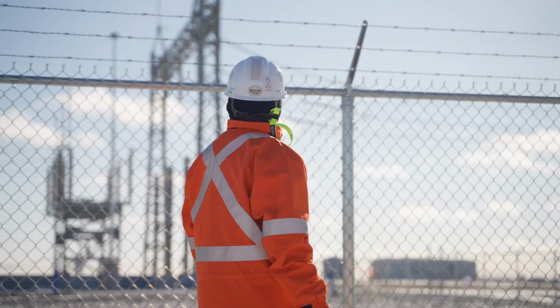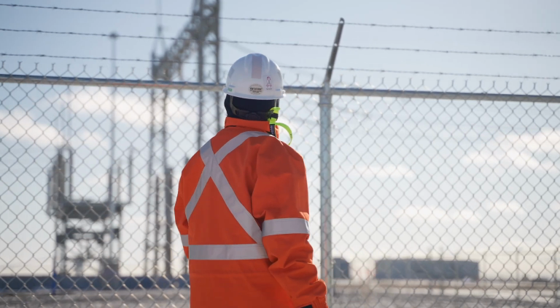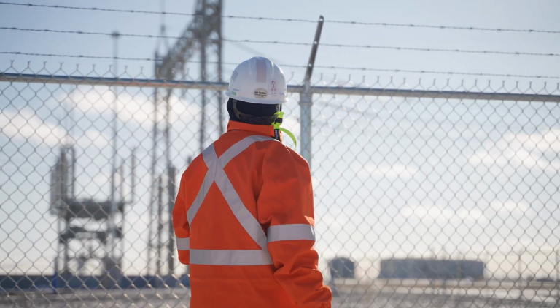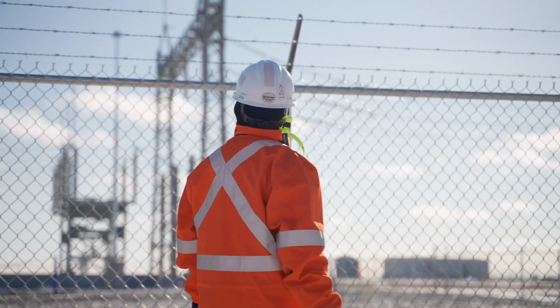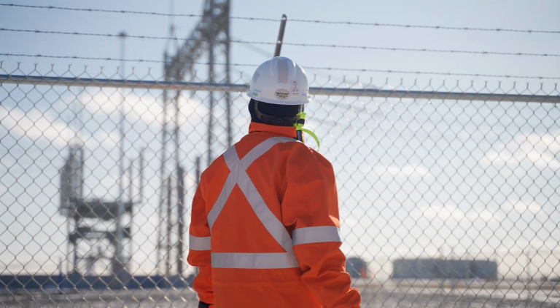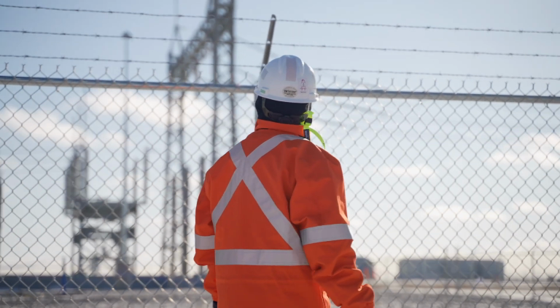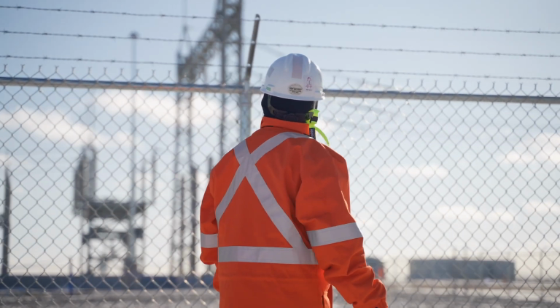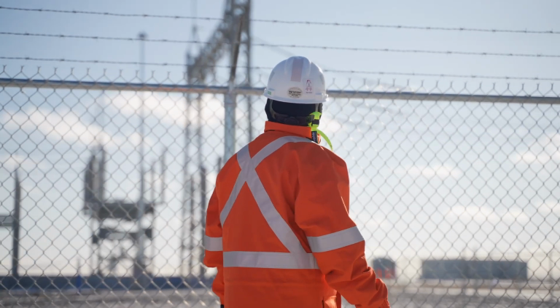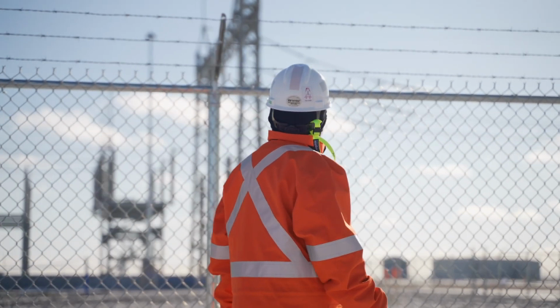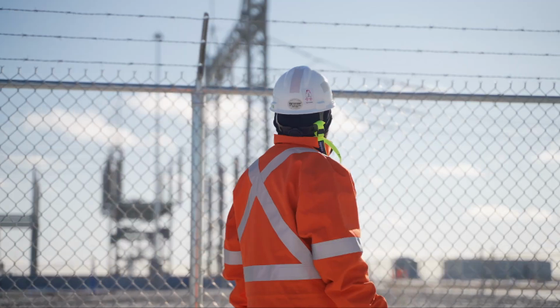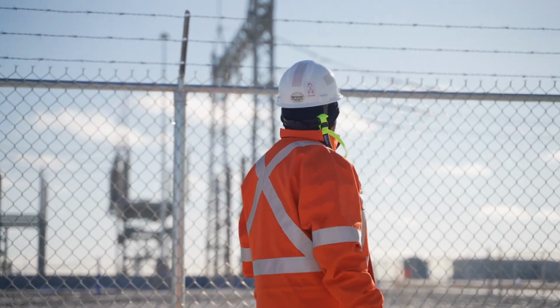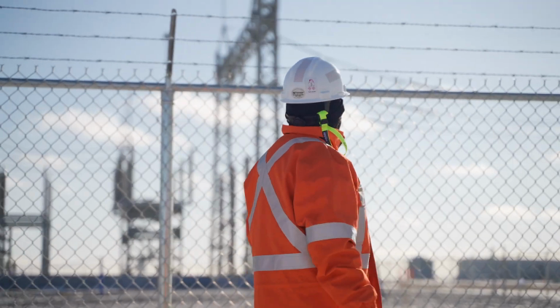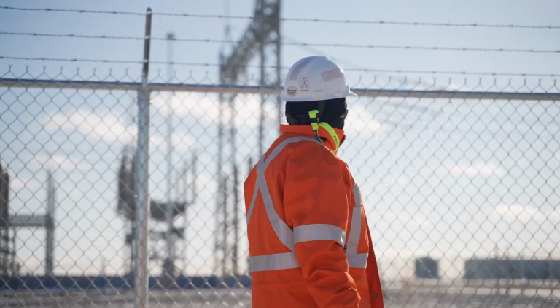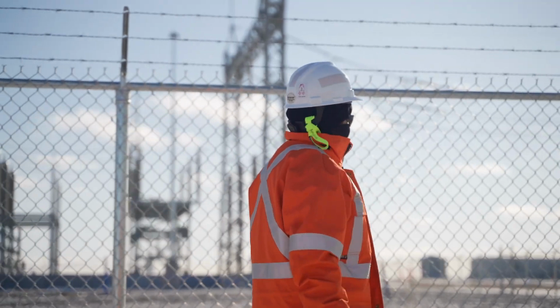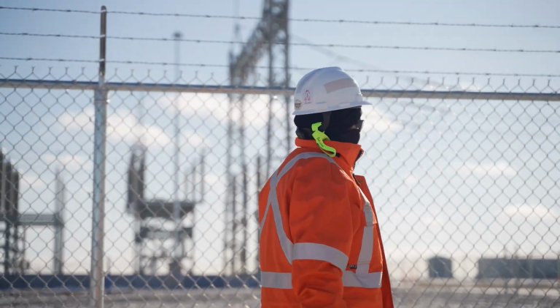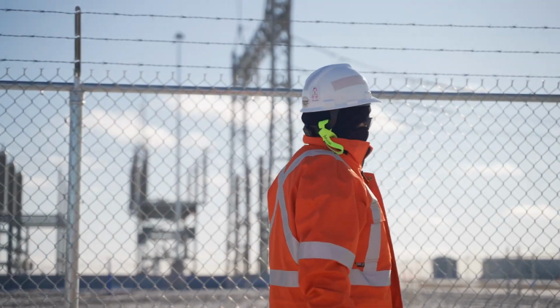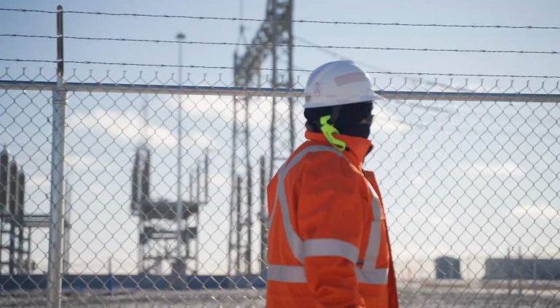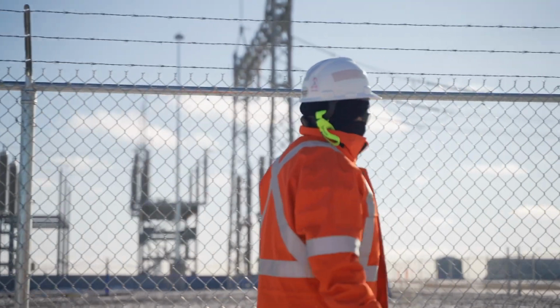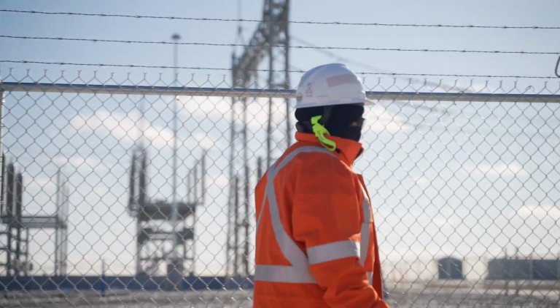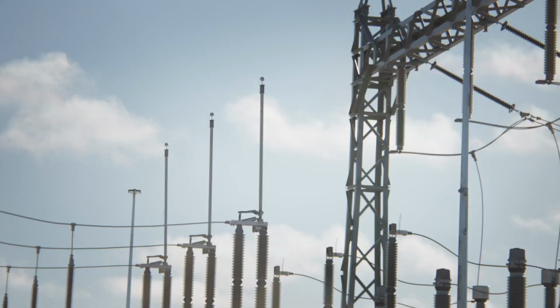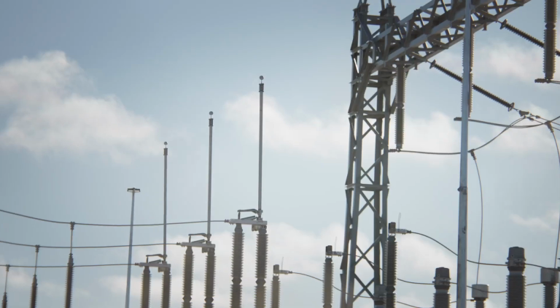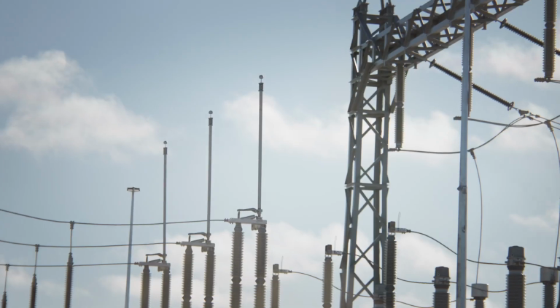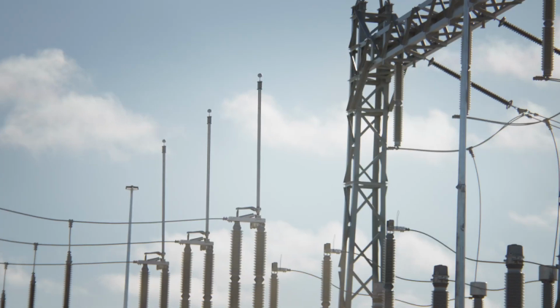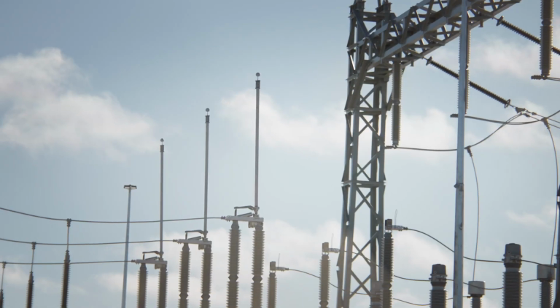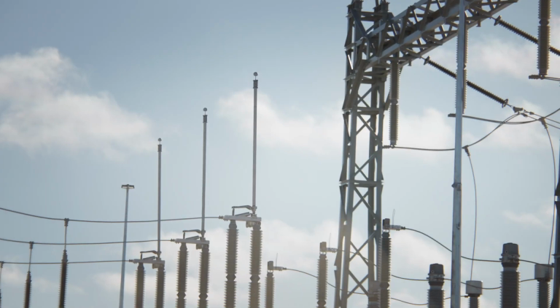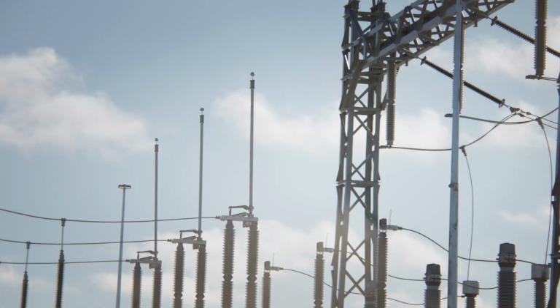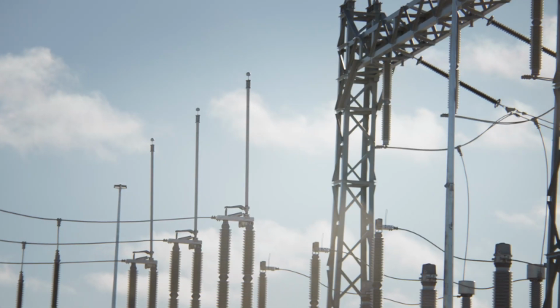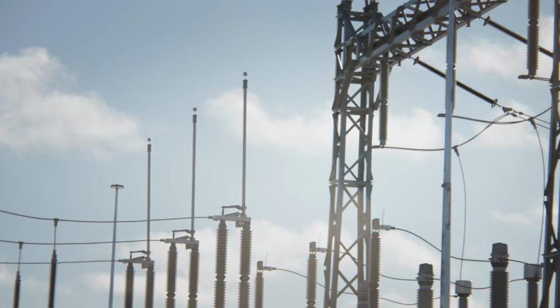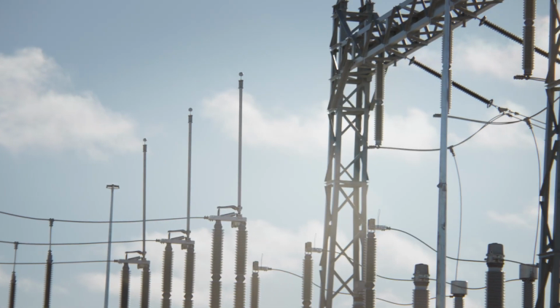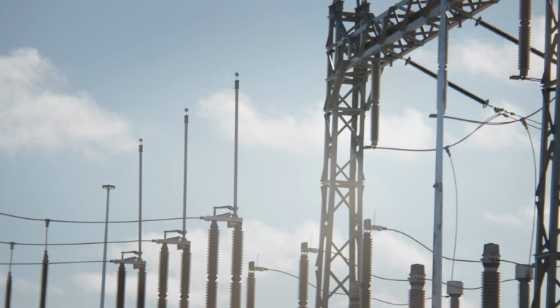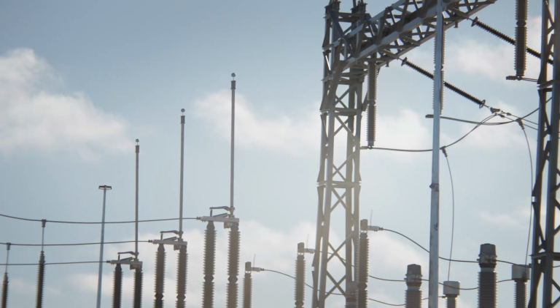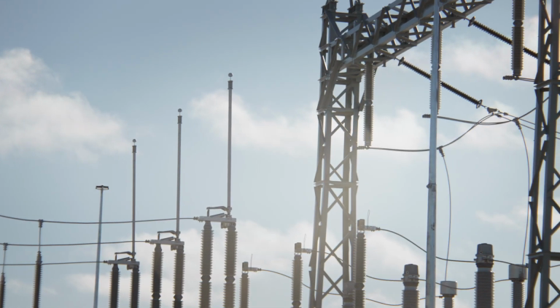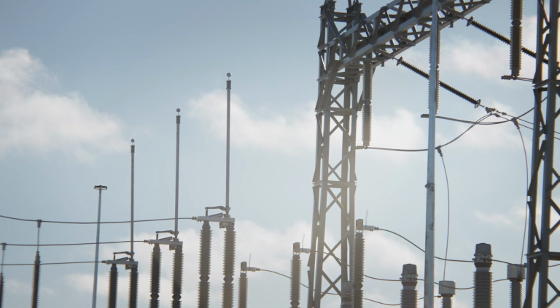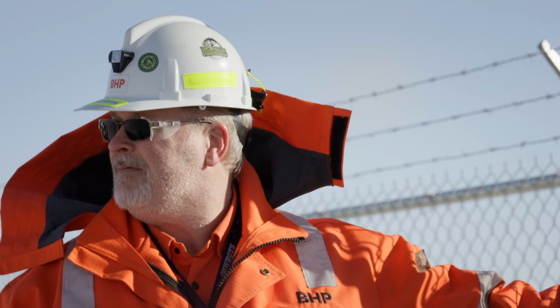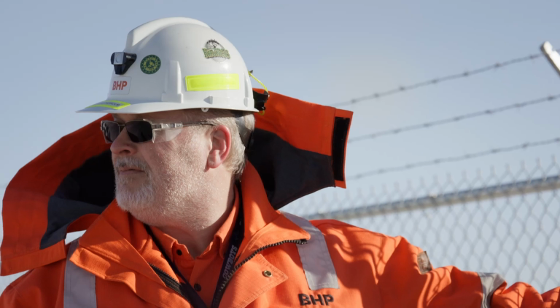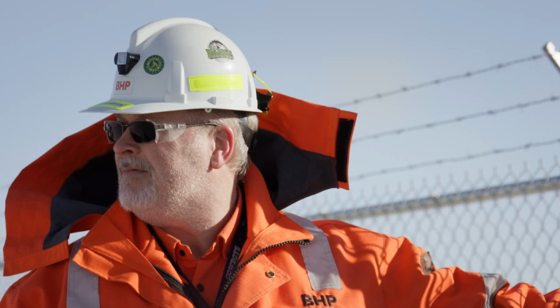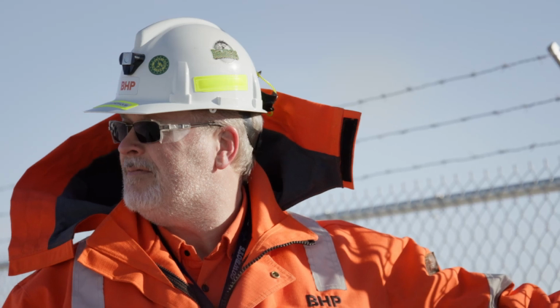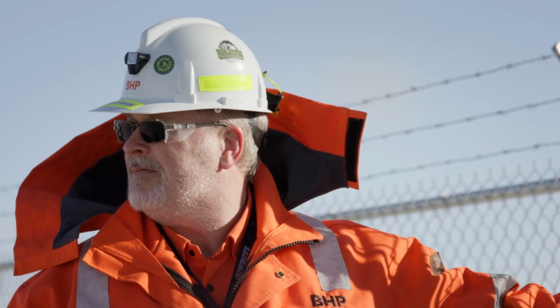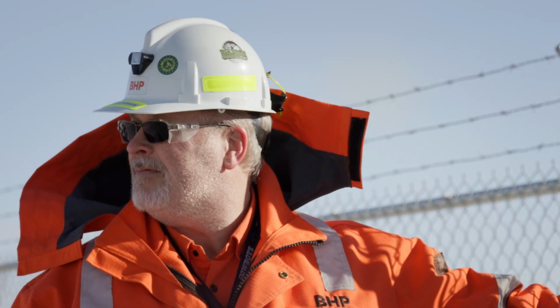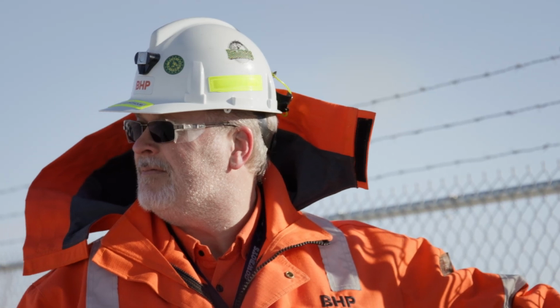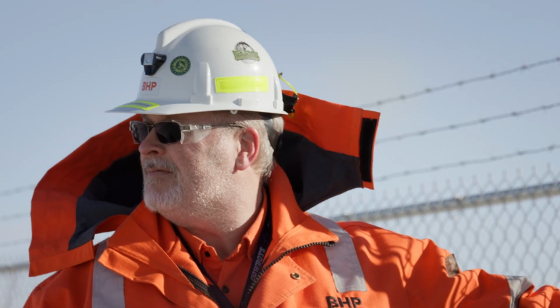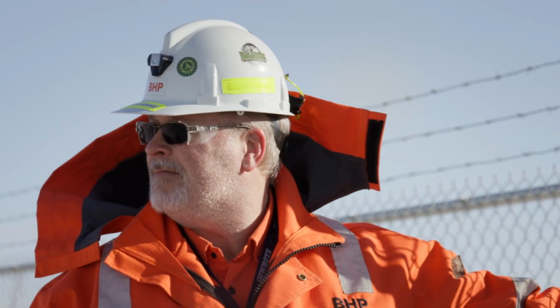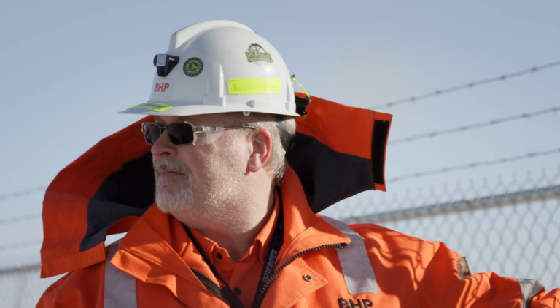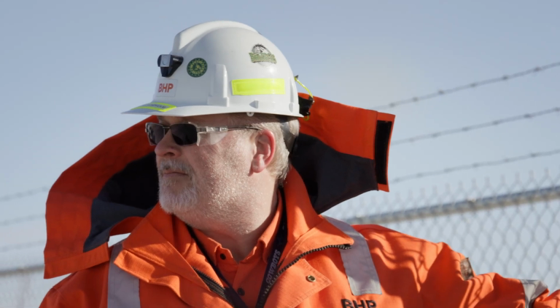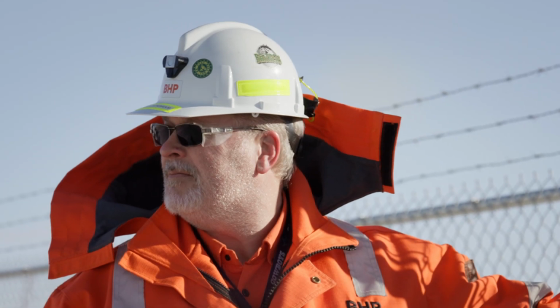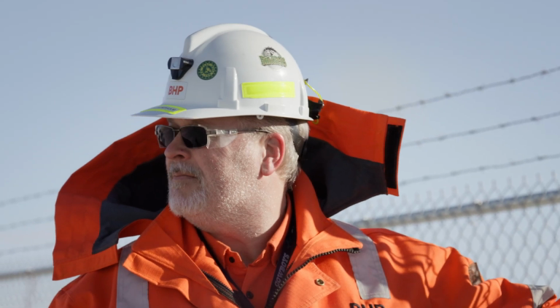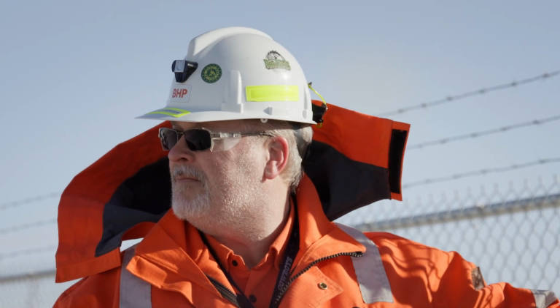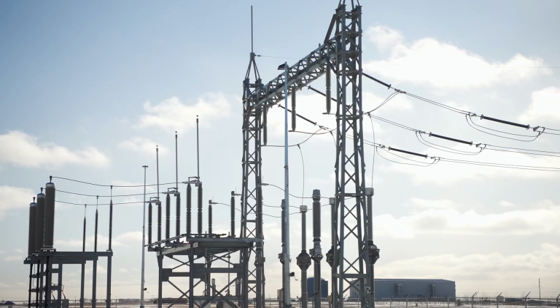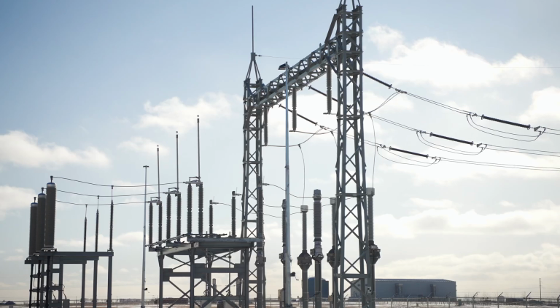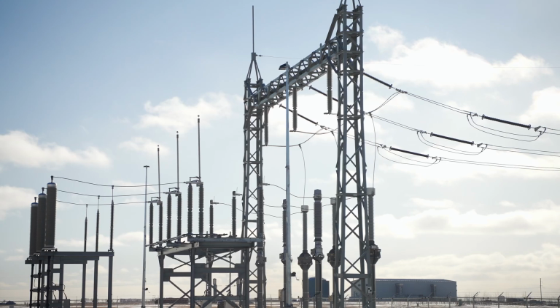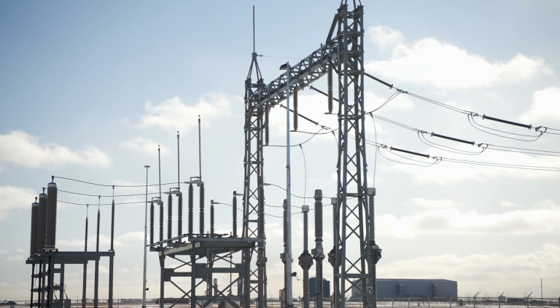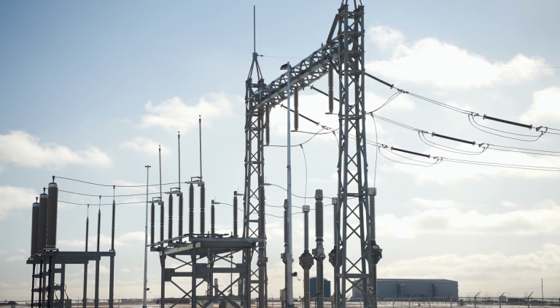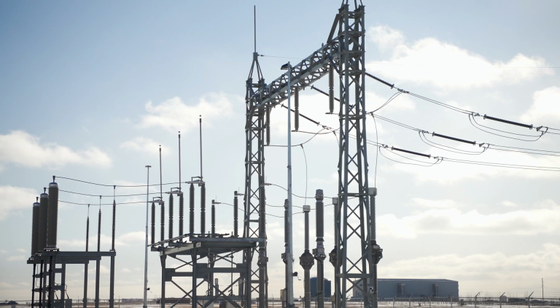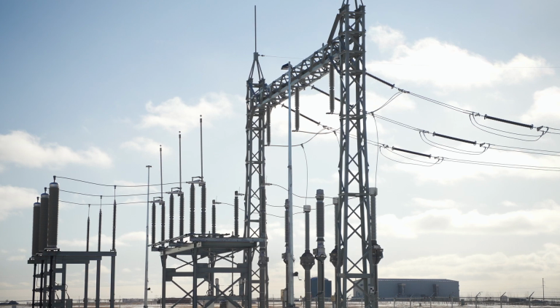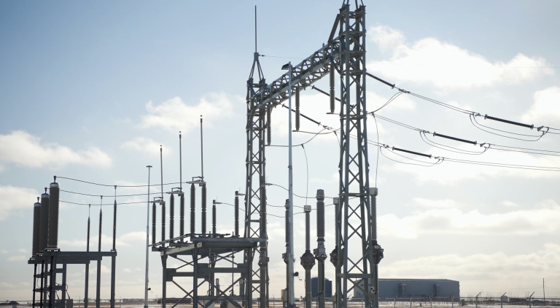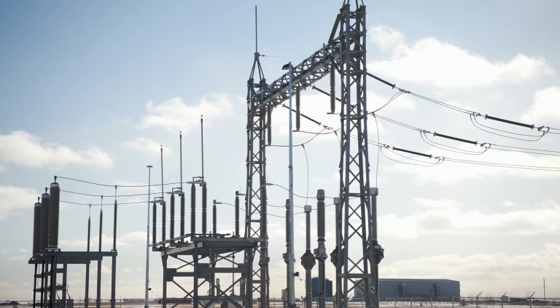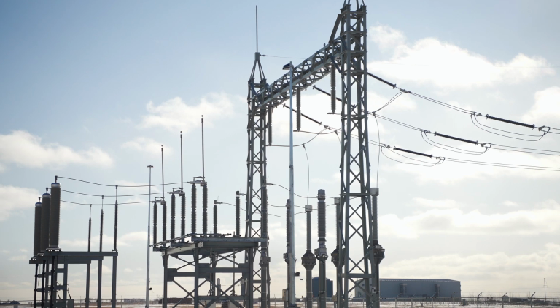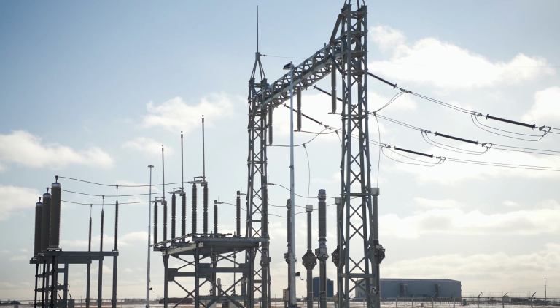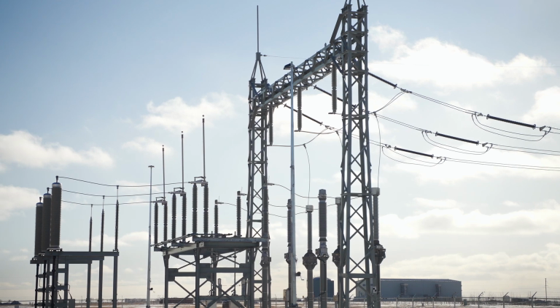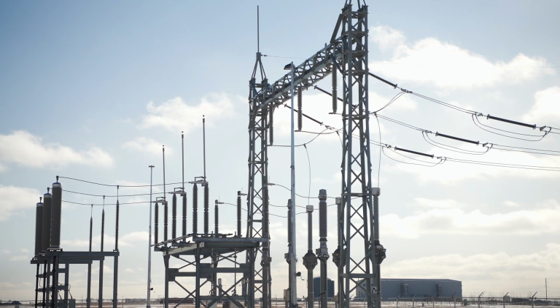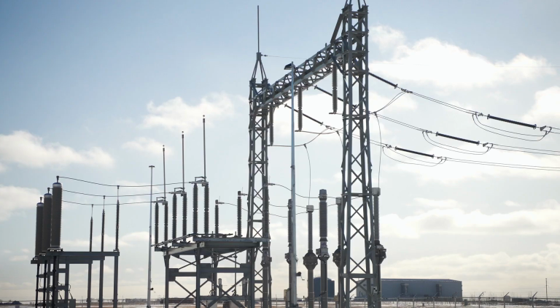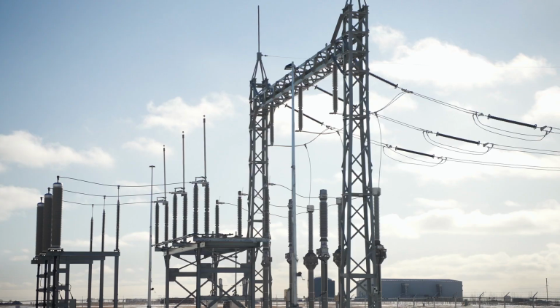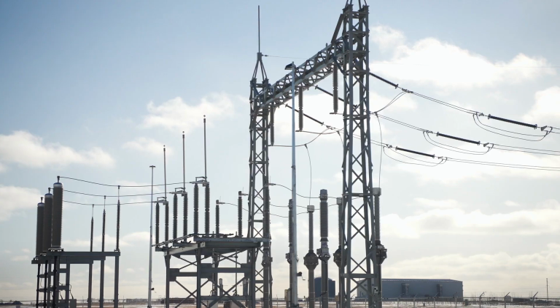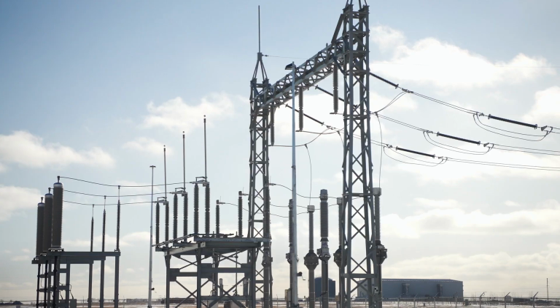There are a lot of redundancies that were included in the design of this project — things that can work in different configurations to make sure that there are no outages.